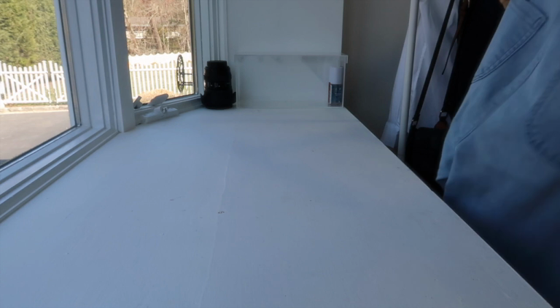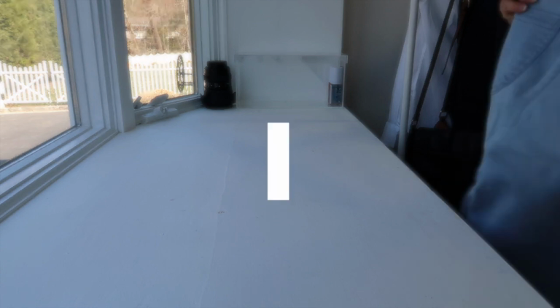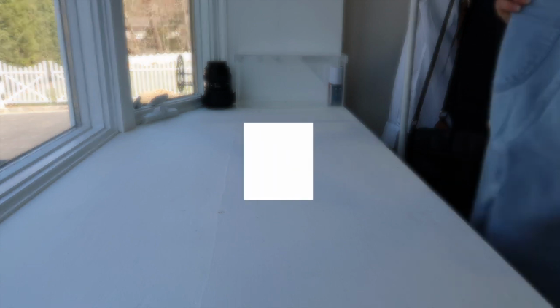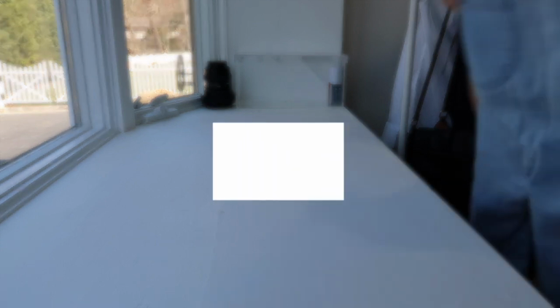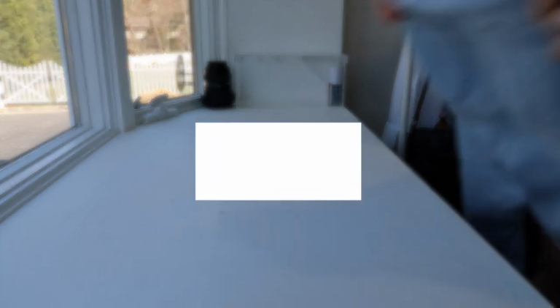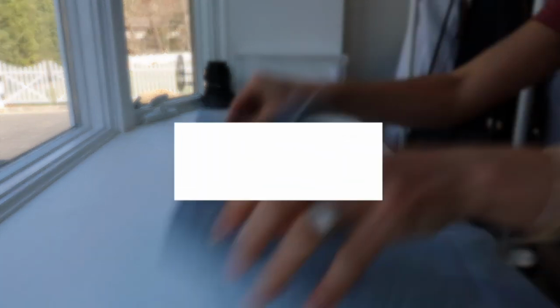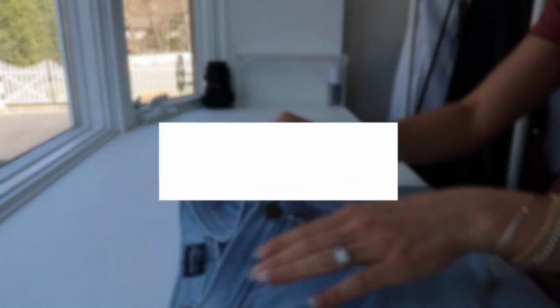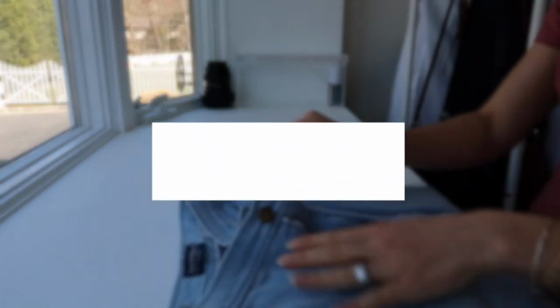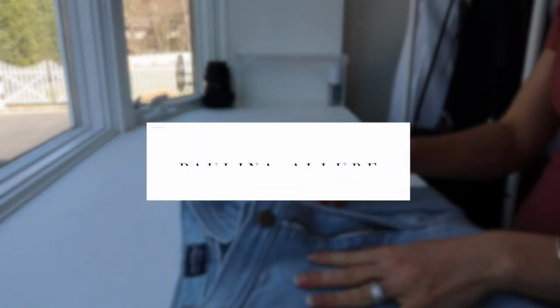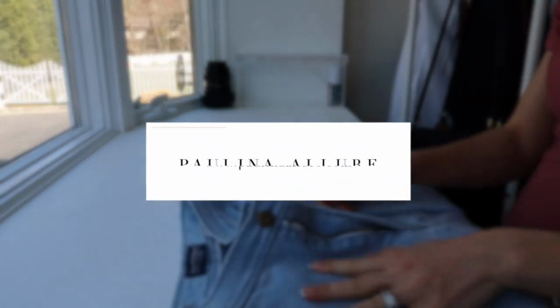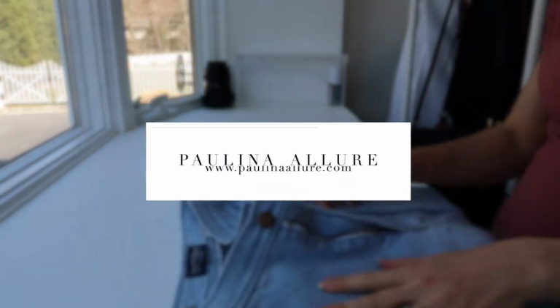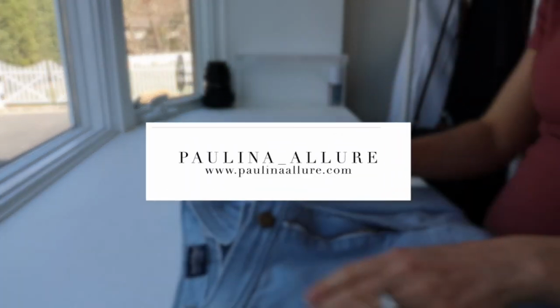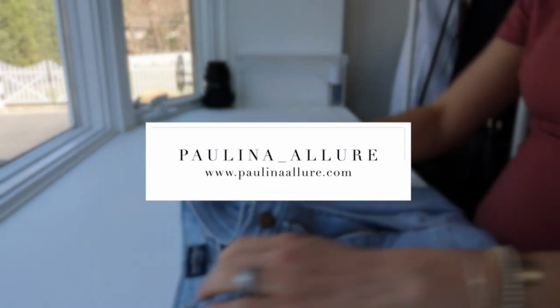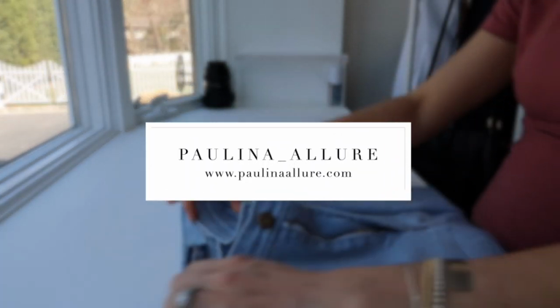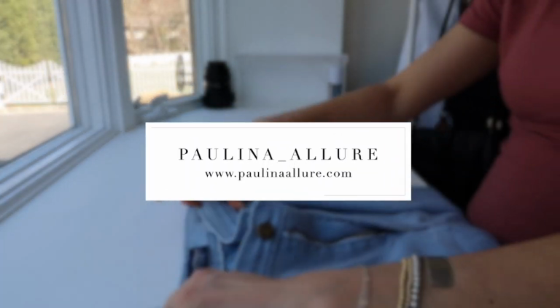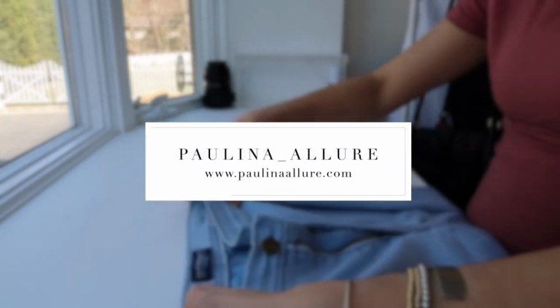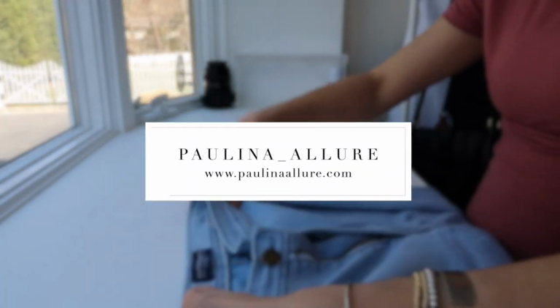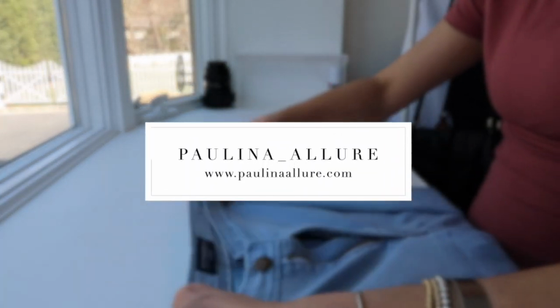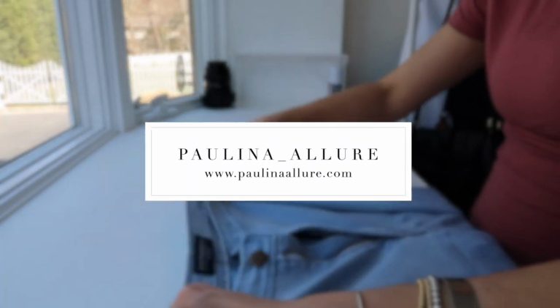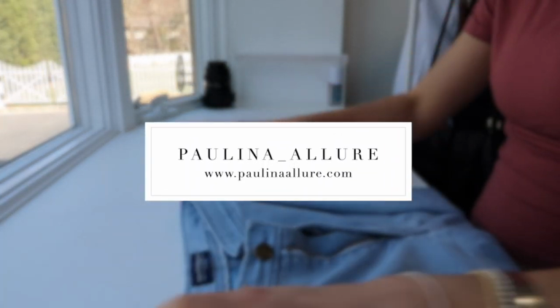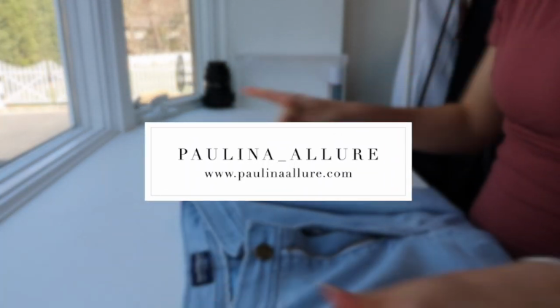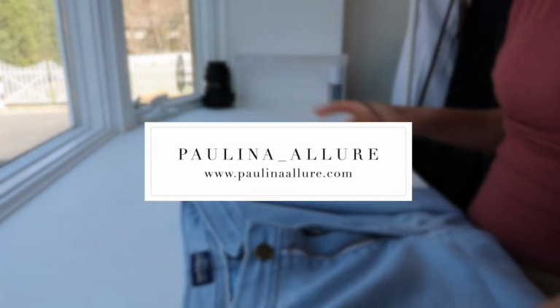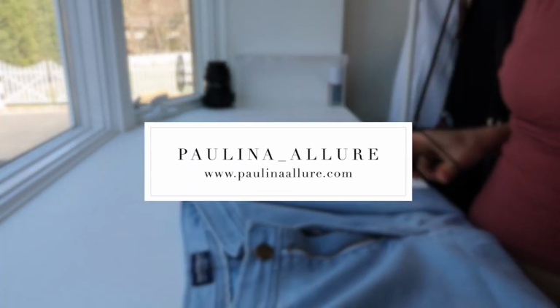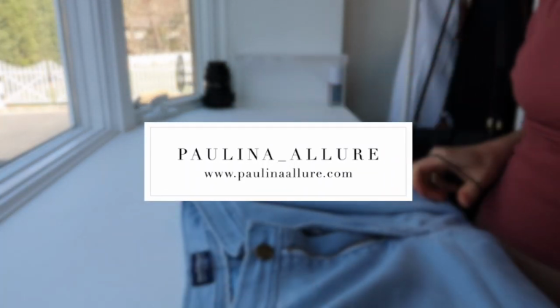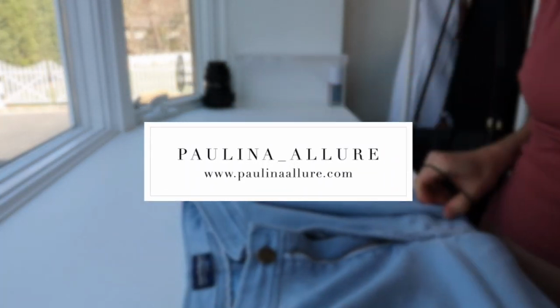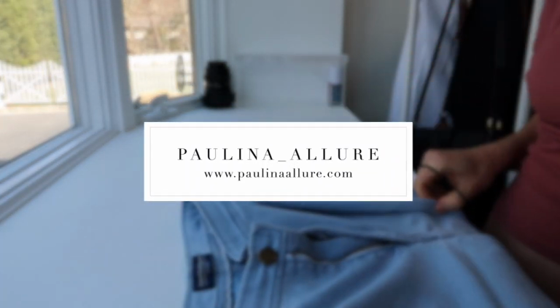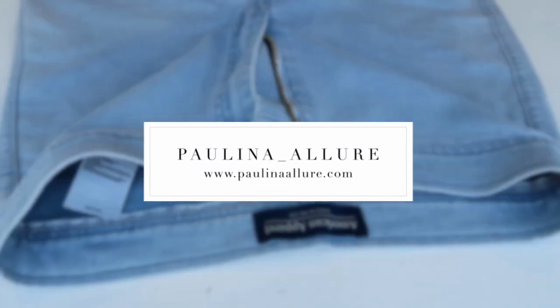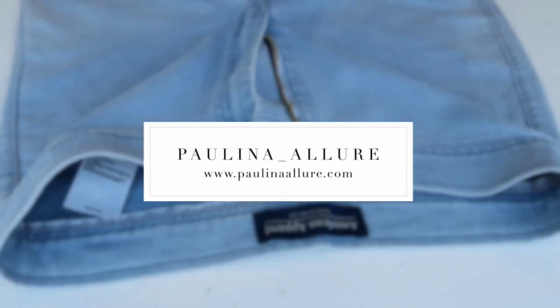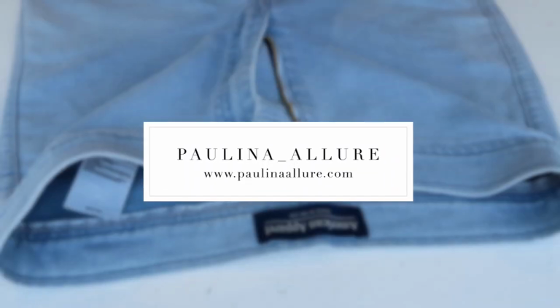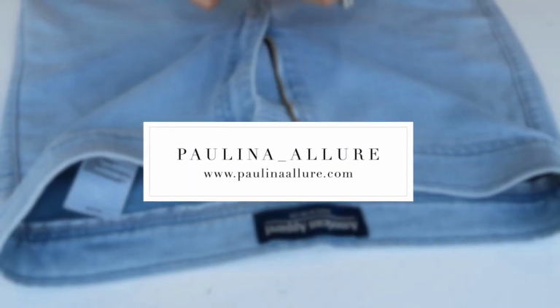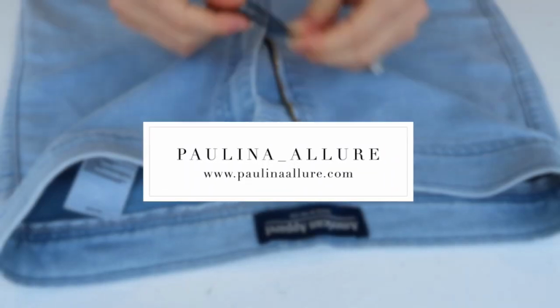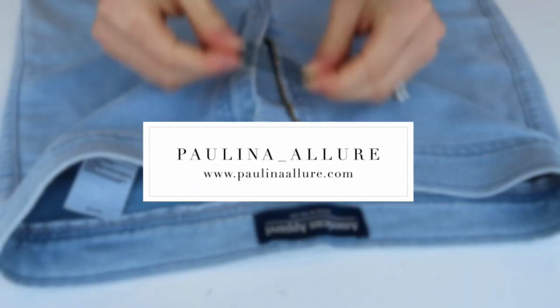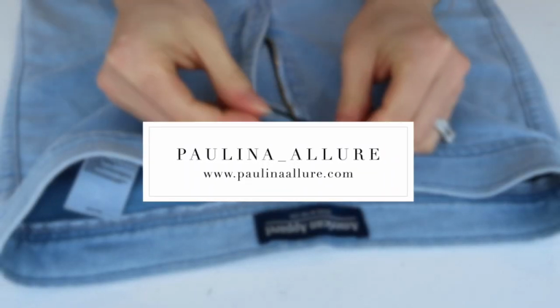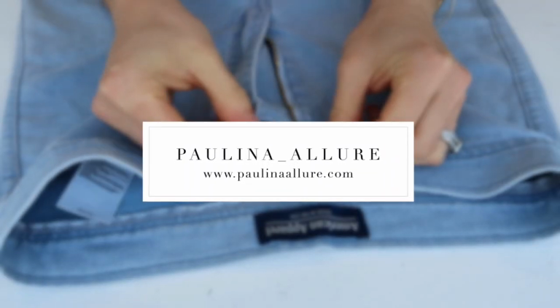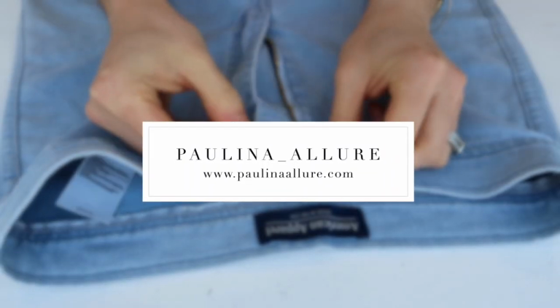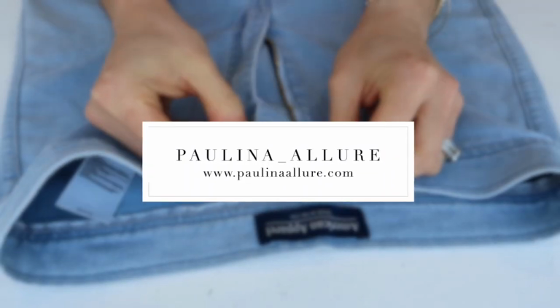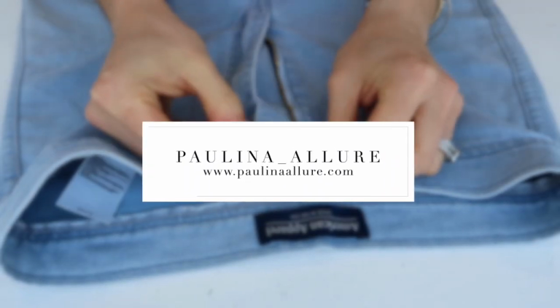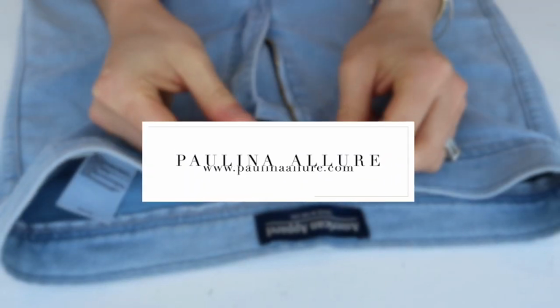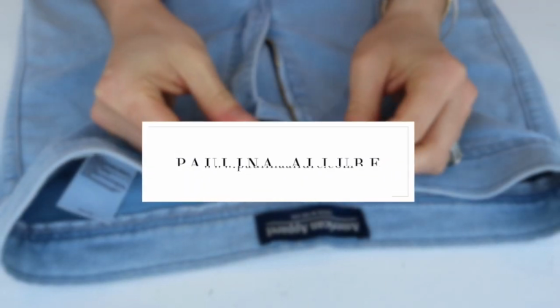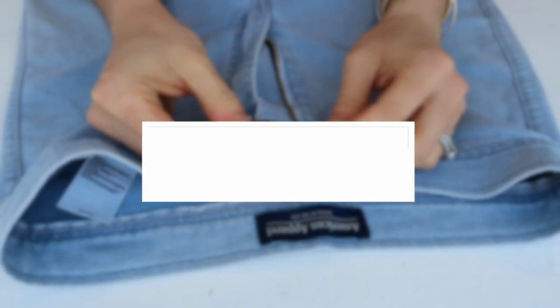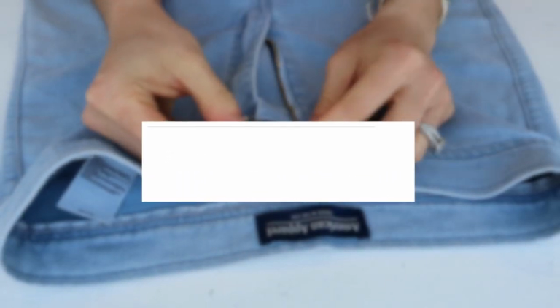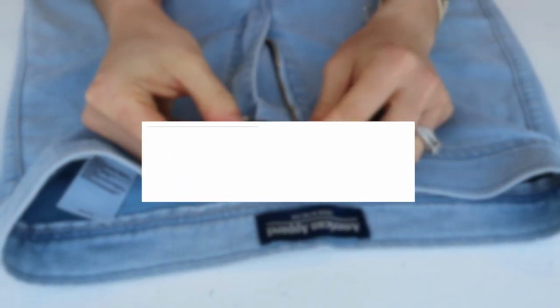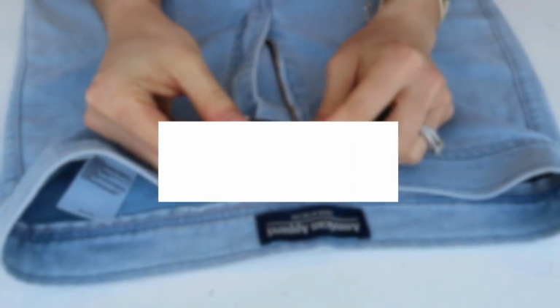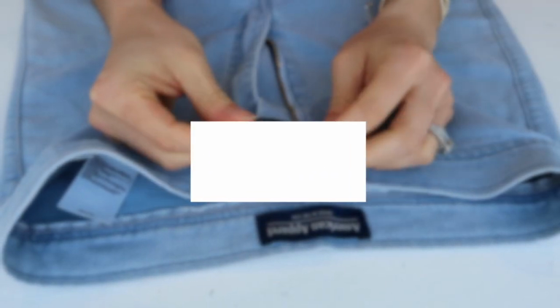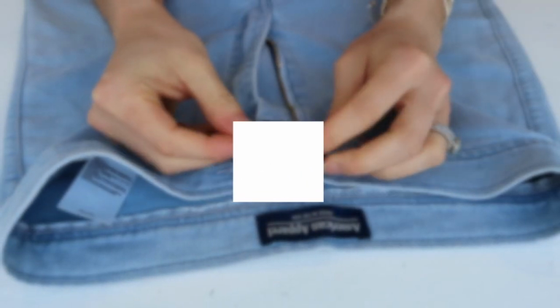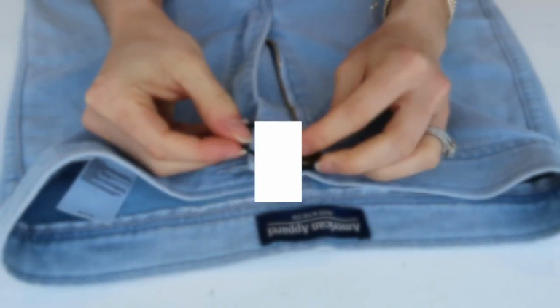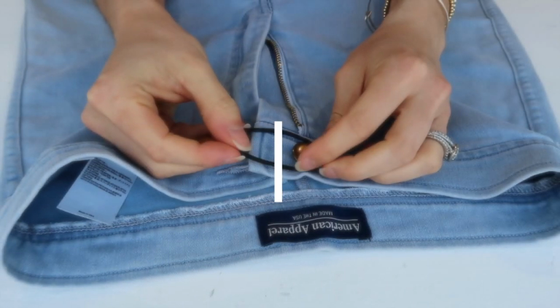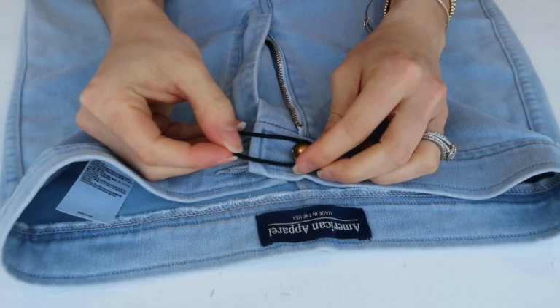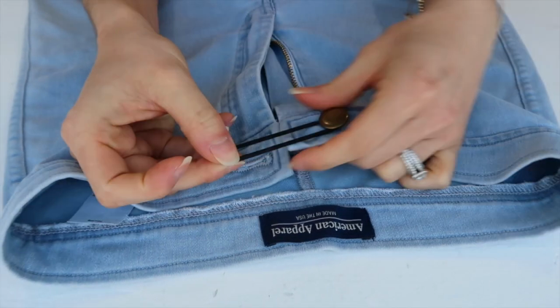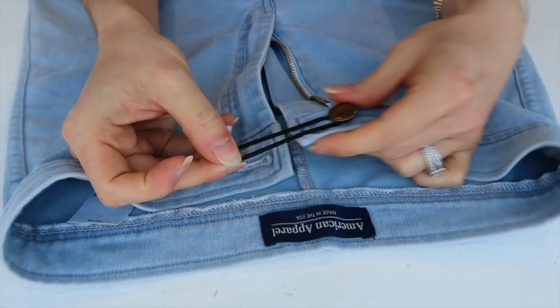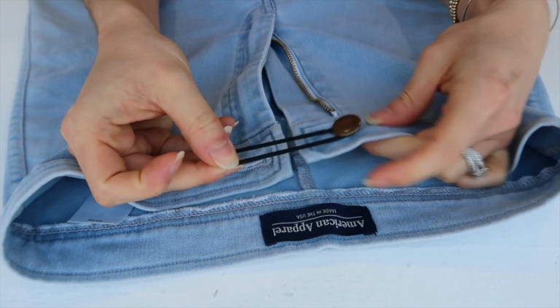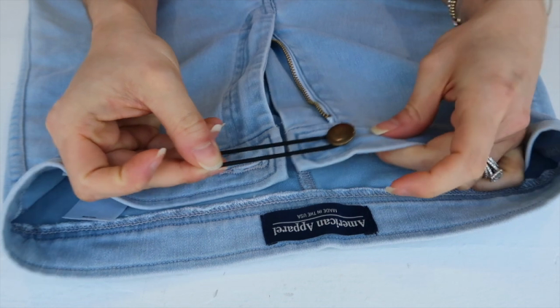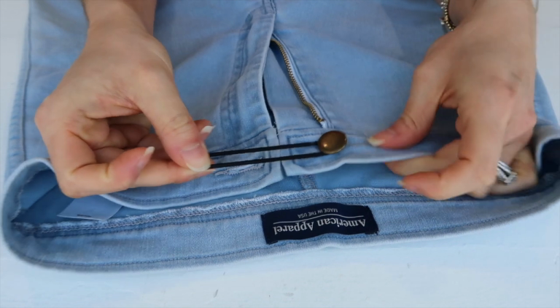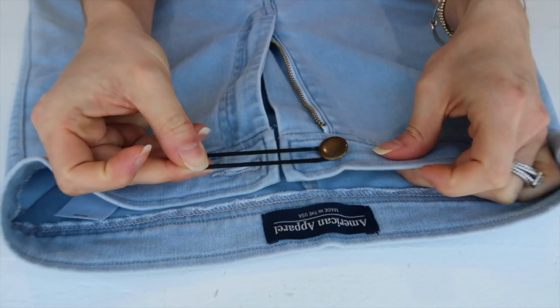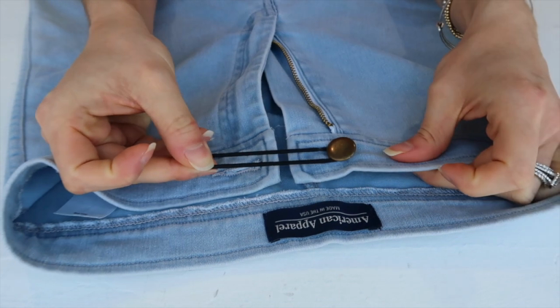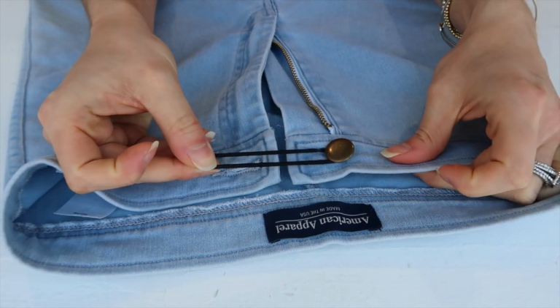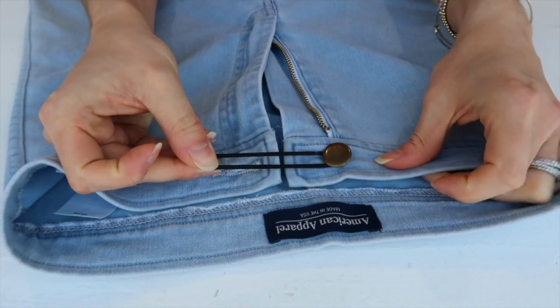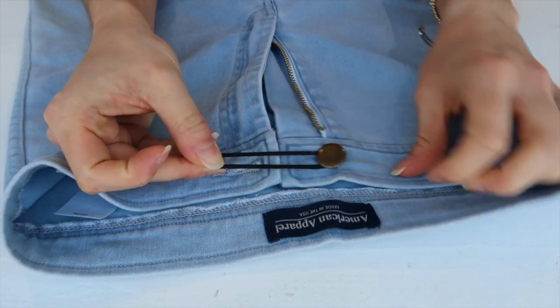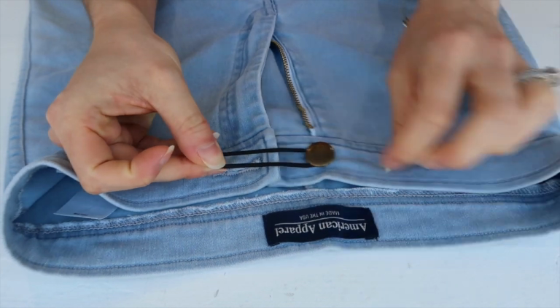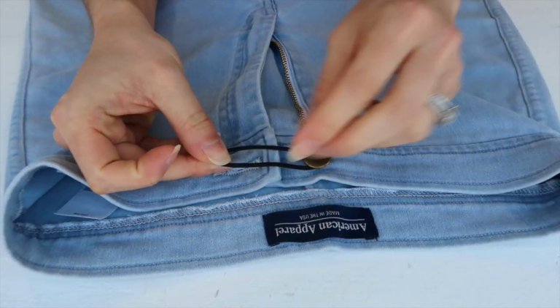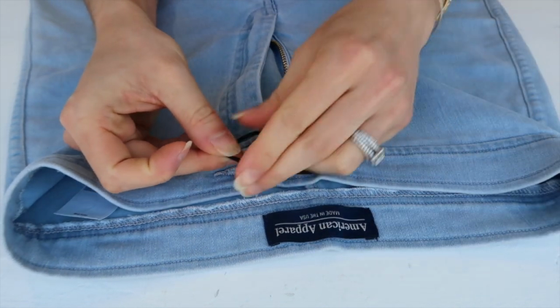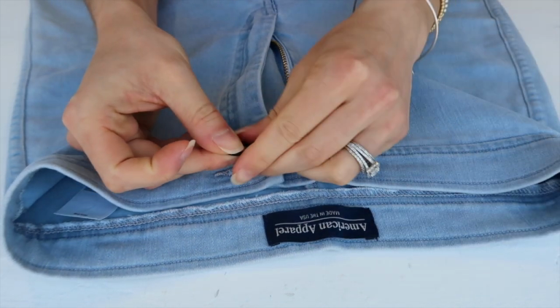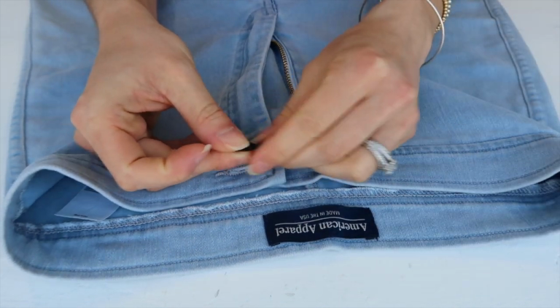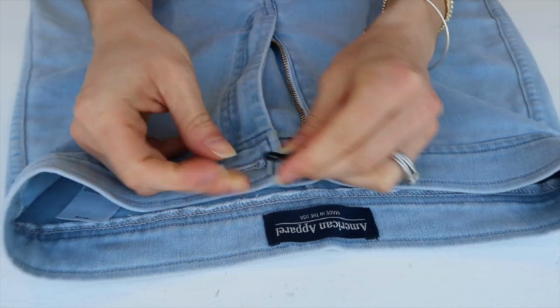Hey there guys and welcome back to my channel. Today I'm sharing with you guys 27 pregnancy hacks.